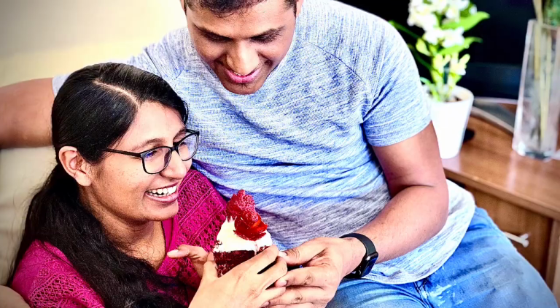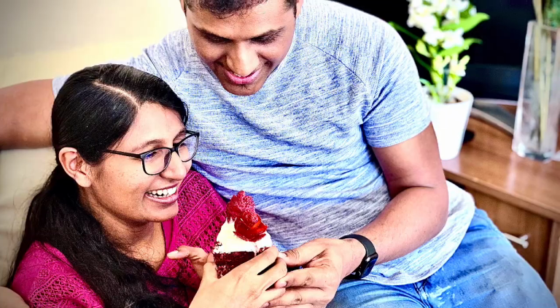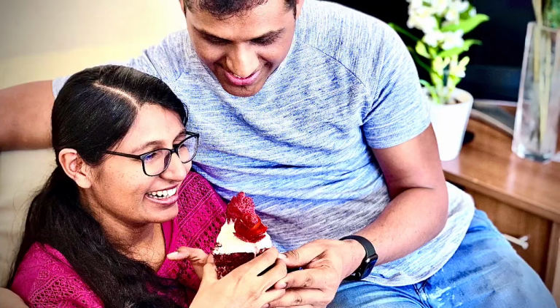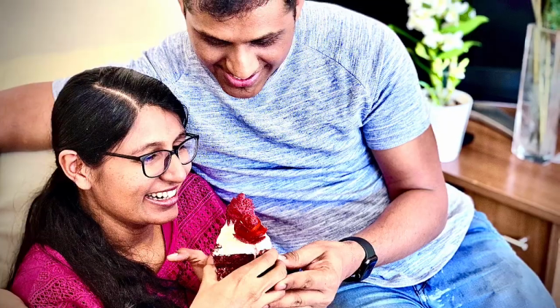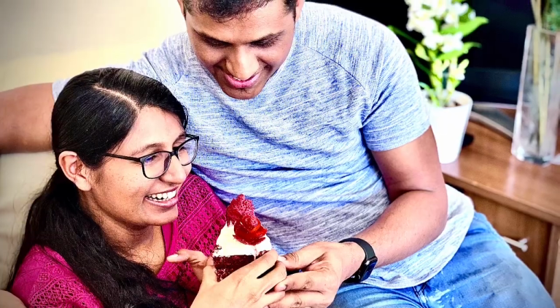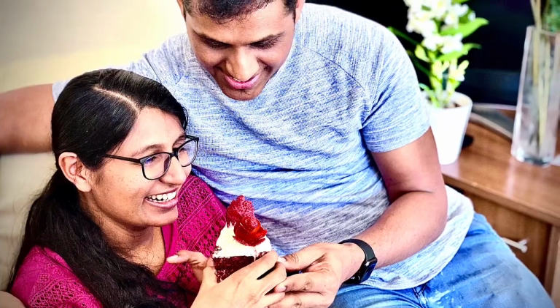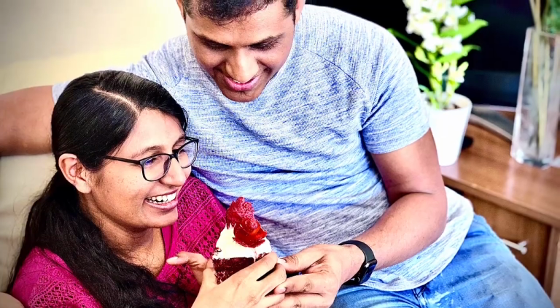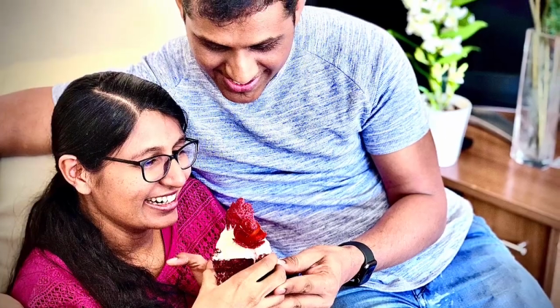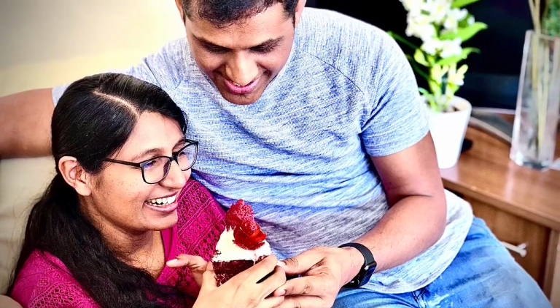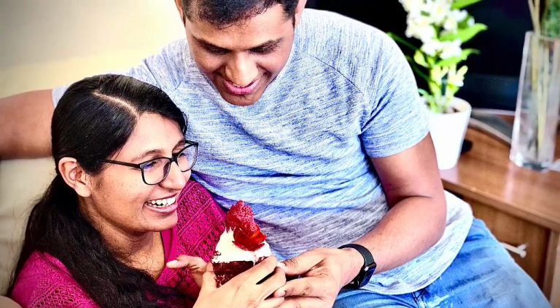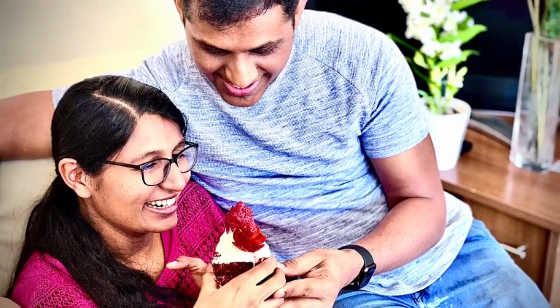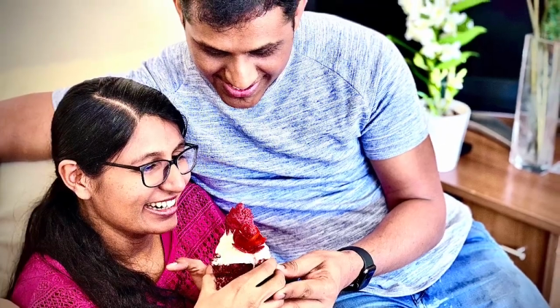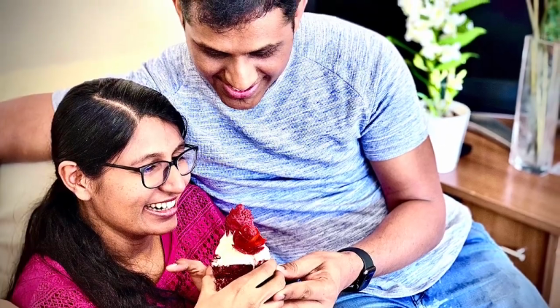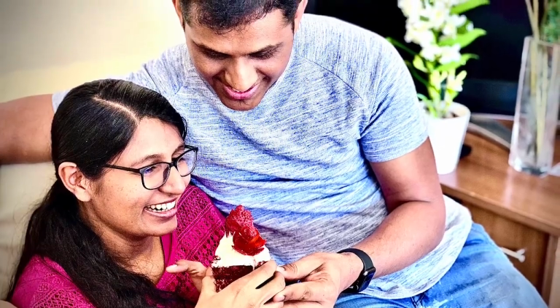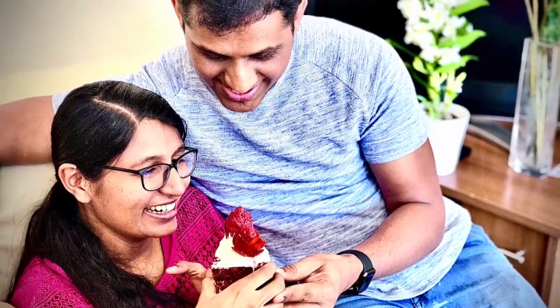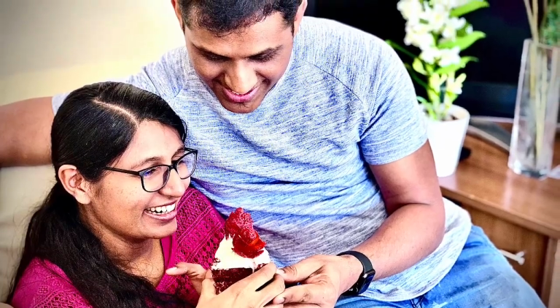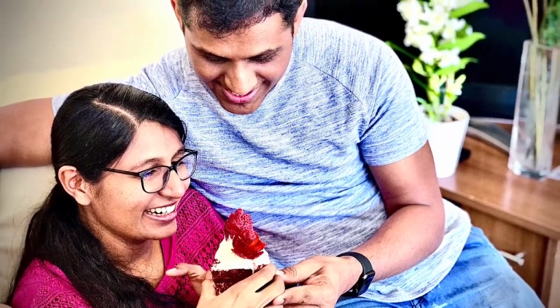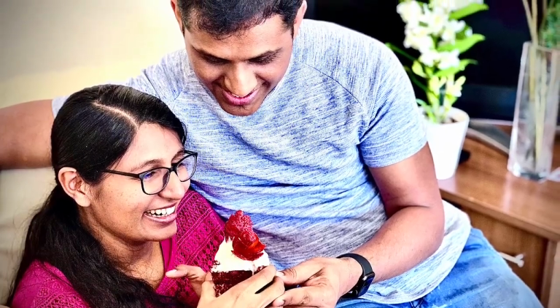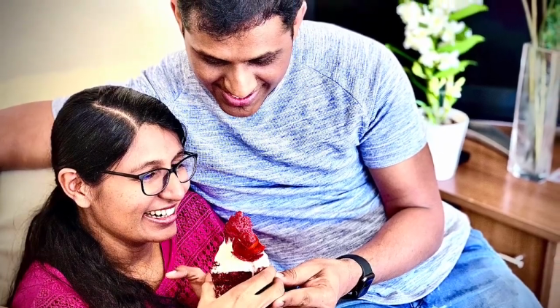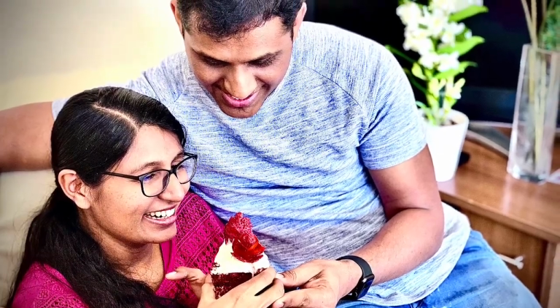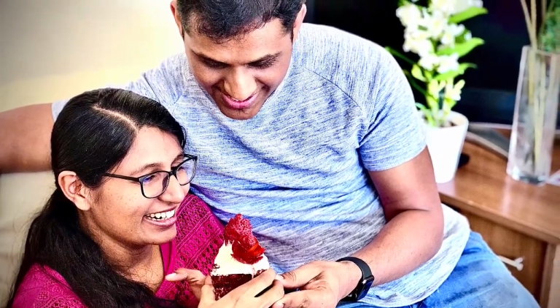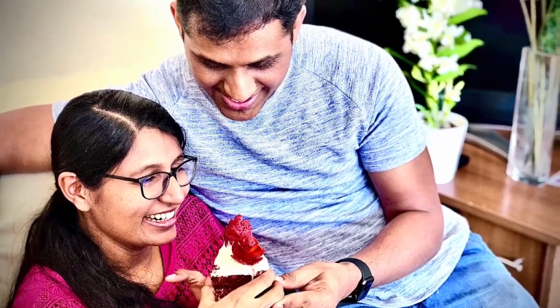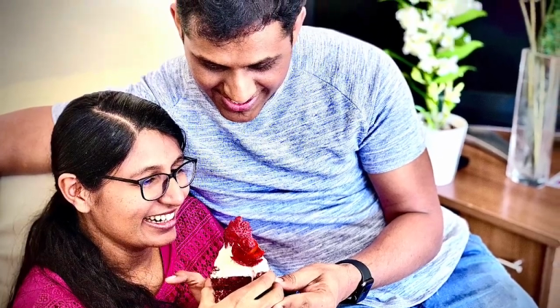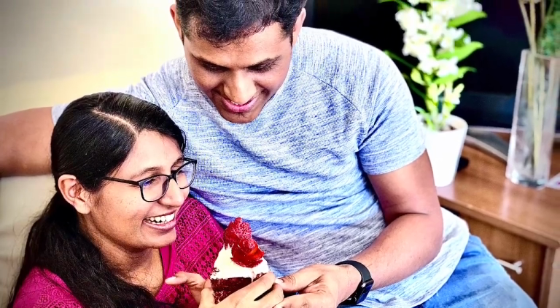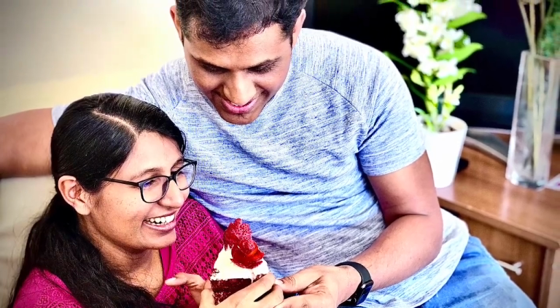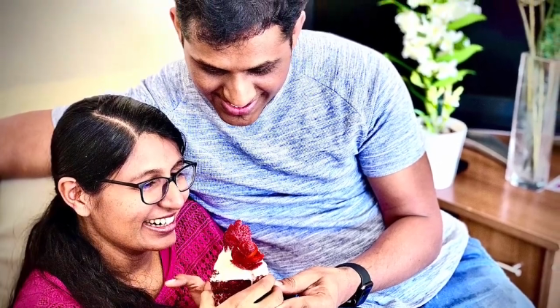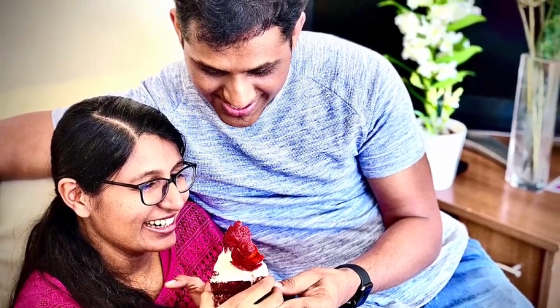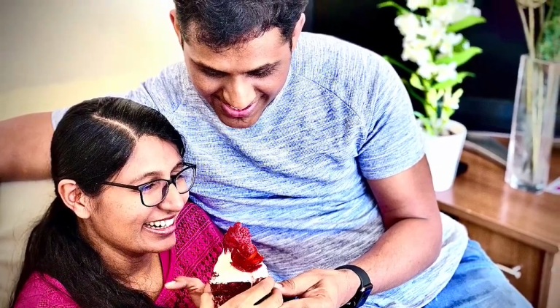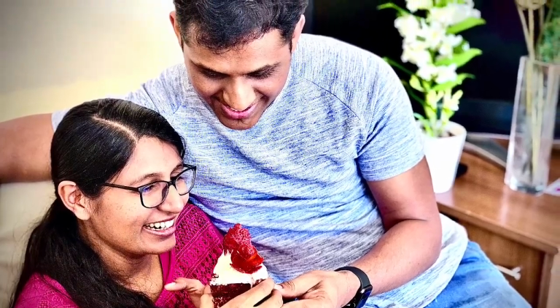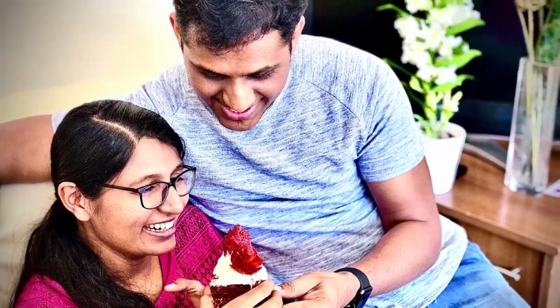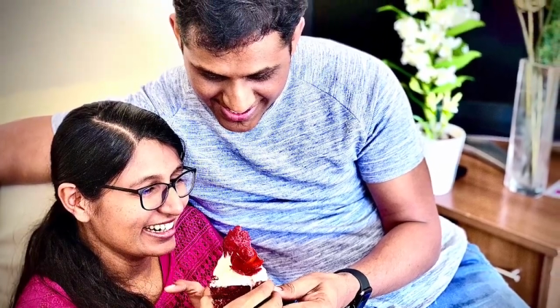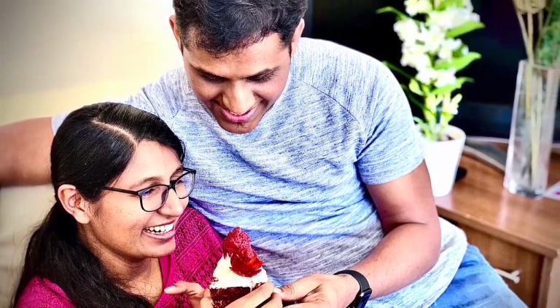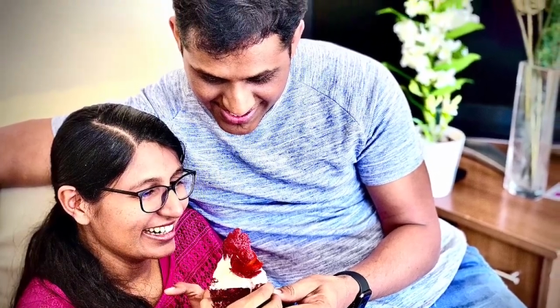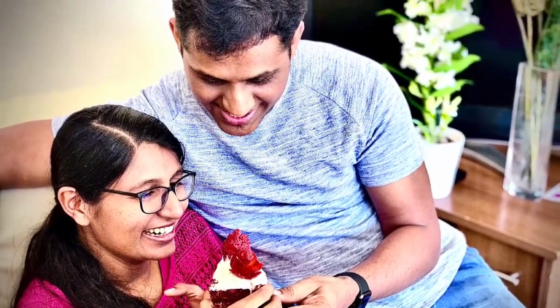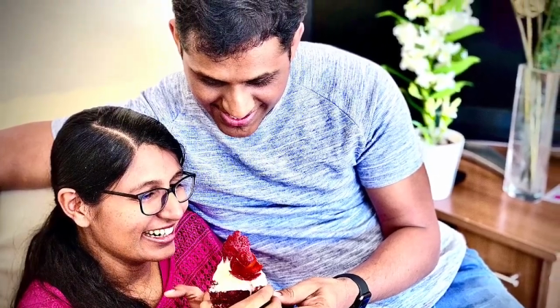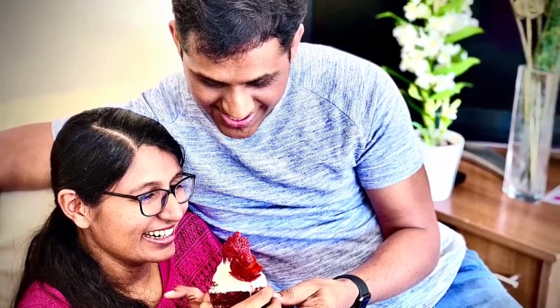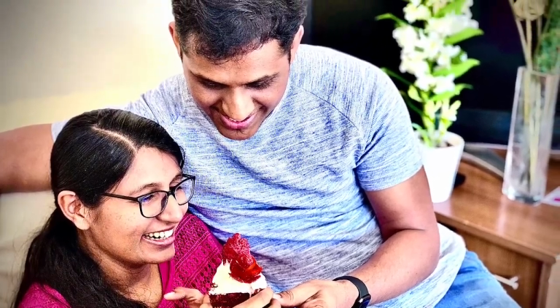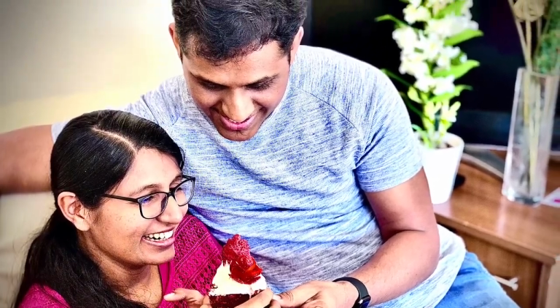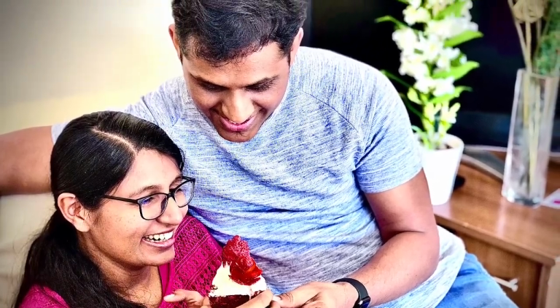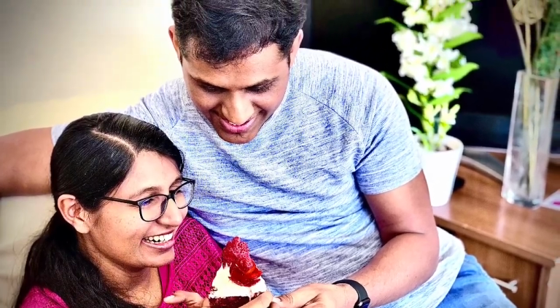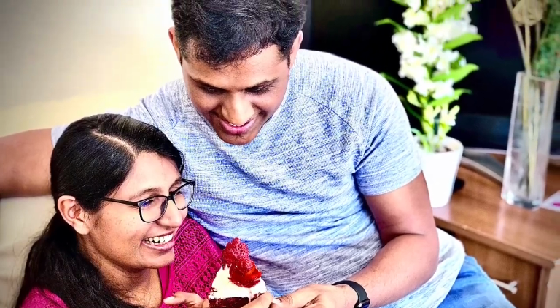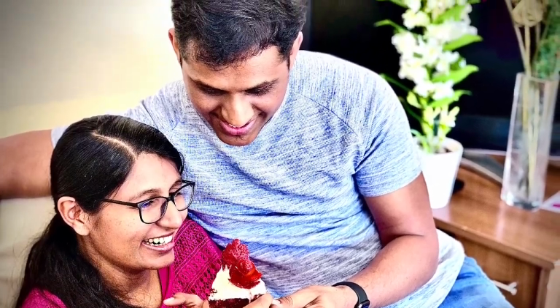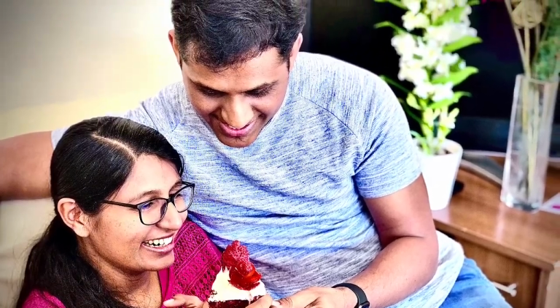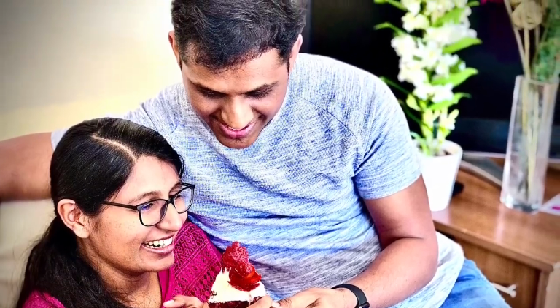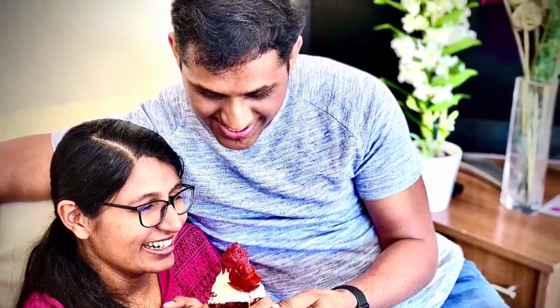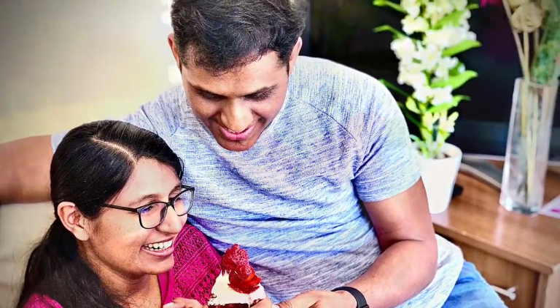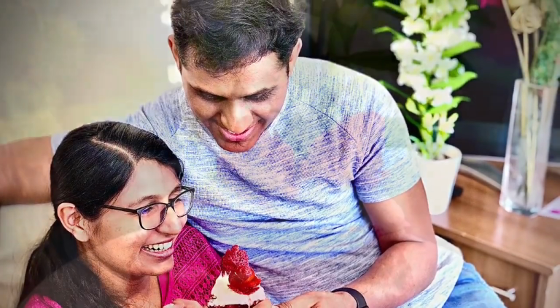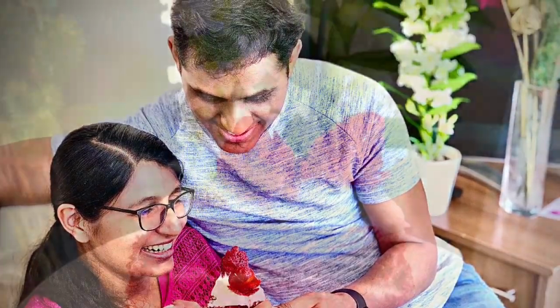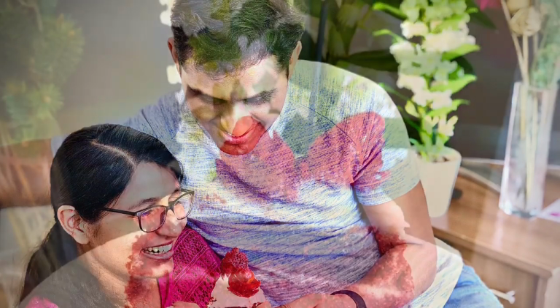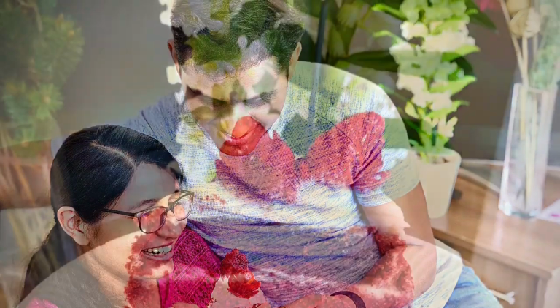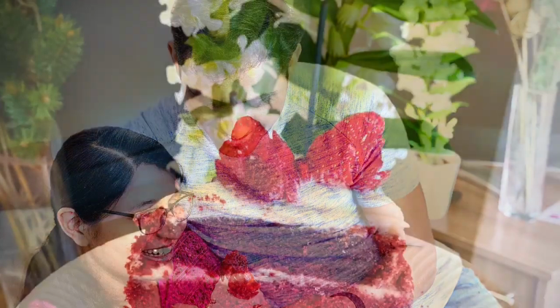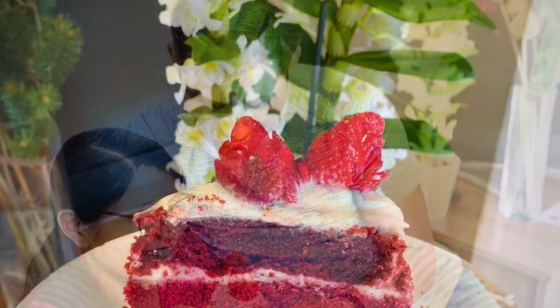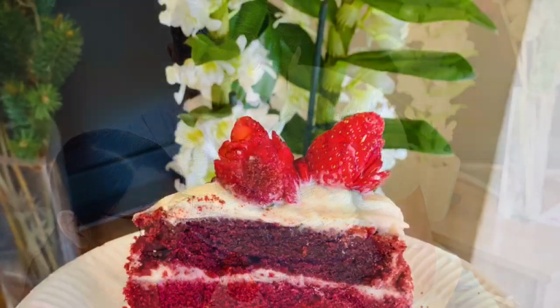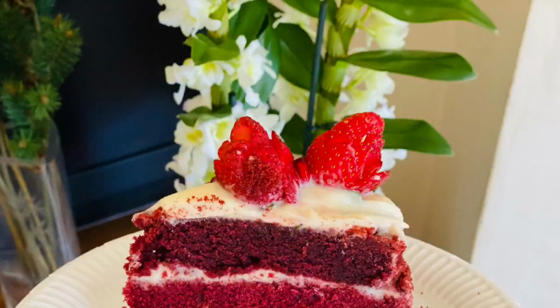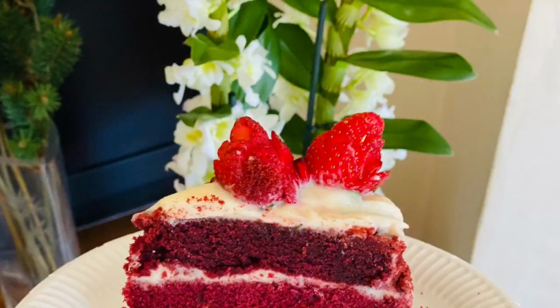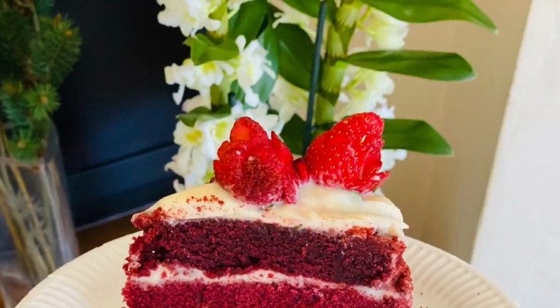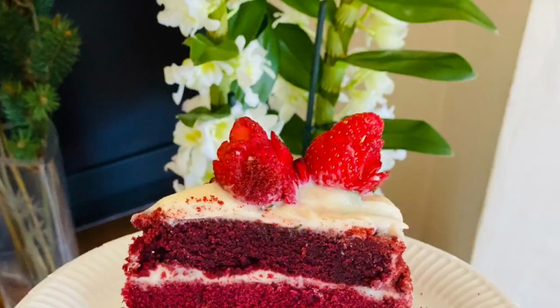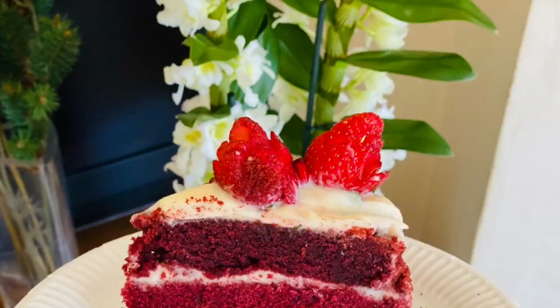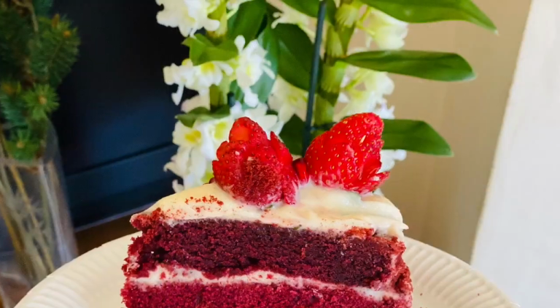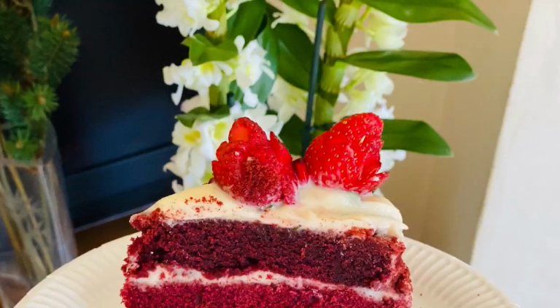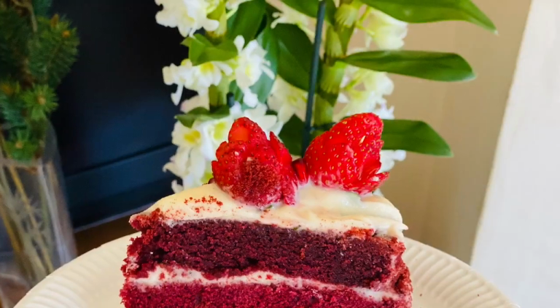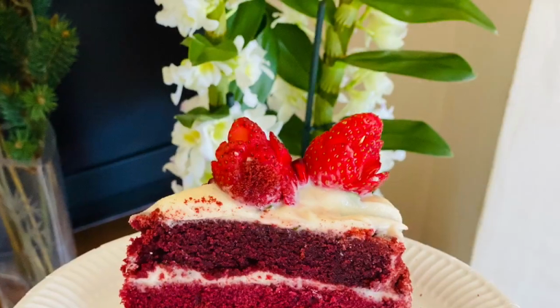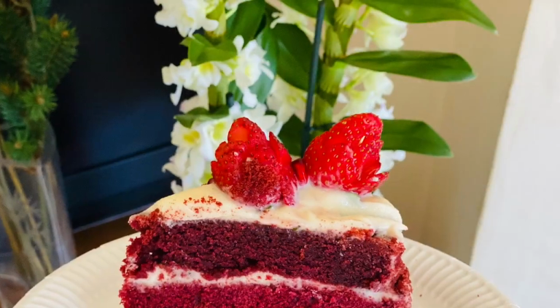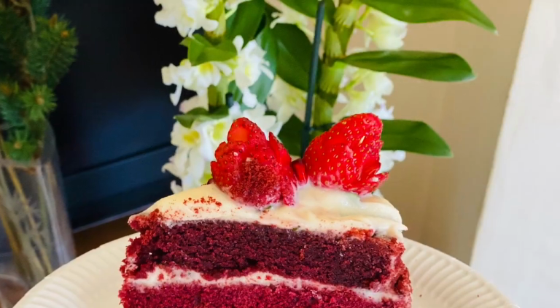Hello guys! Welcome to our channel! Today is a special day — this is our third wedding anniversary.